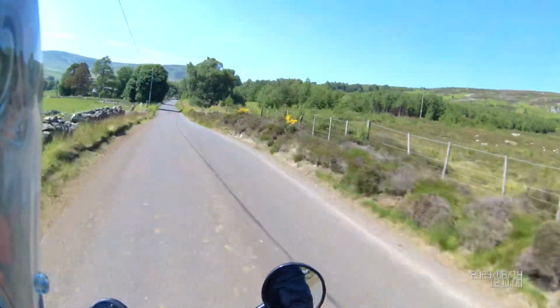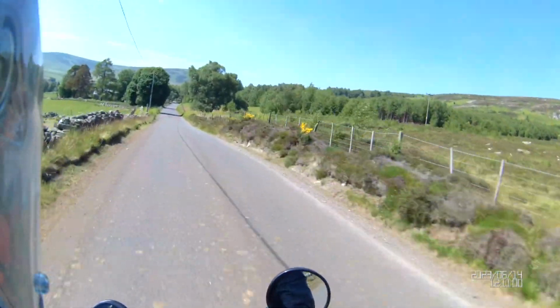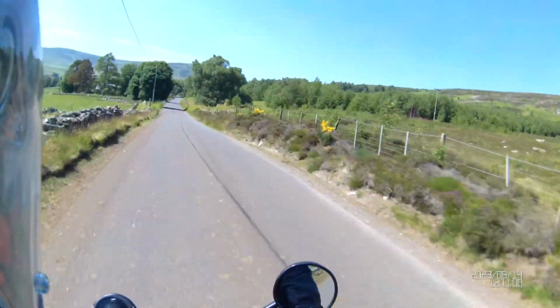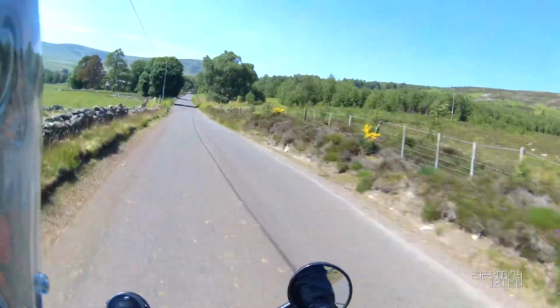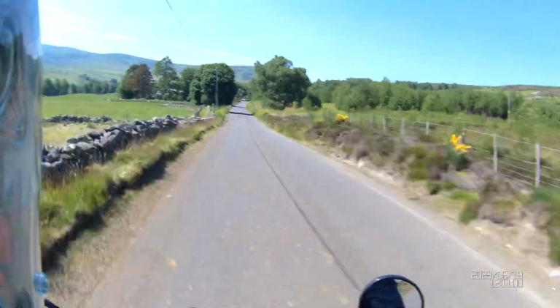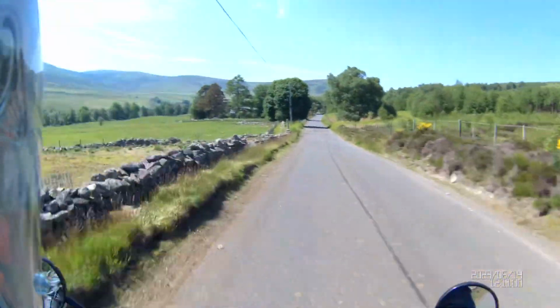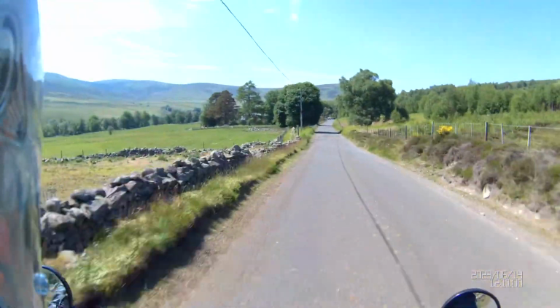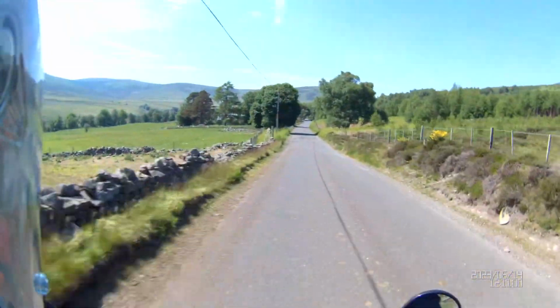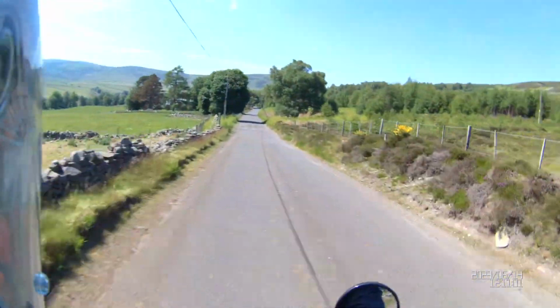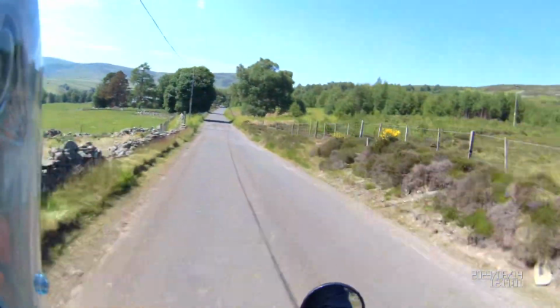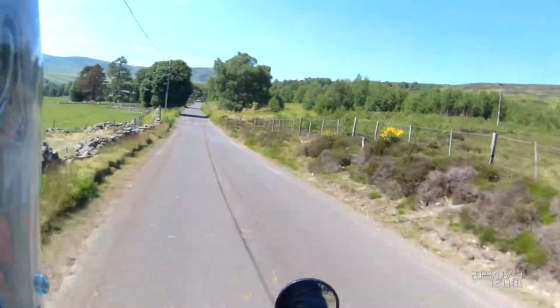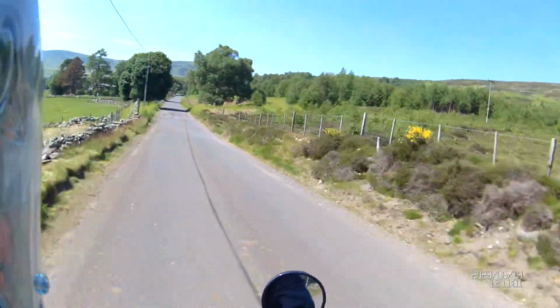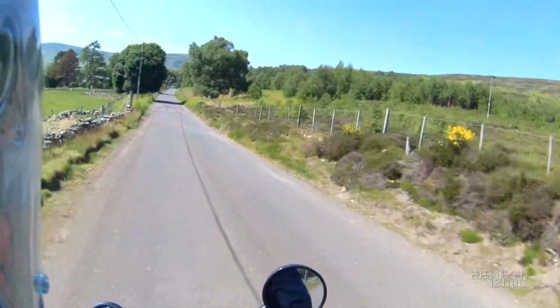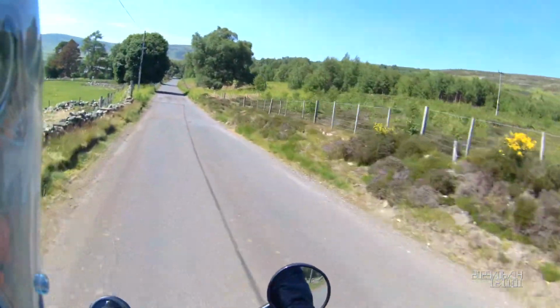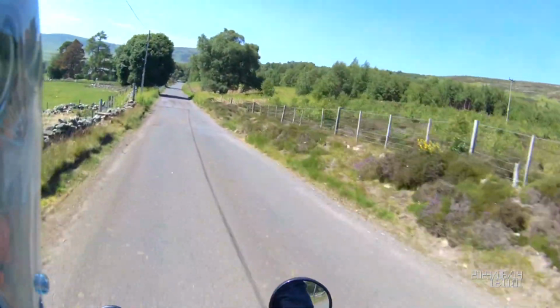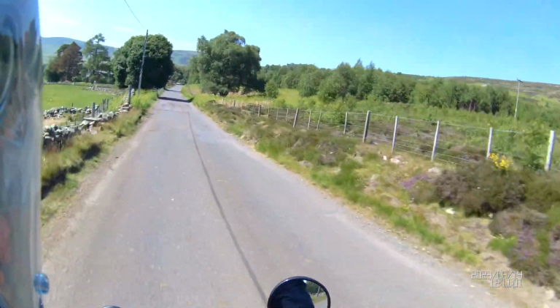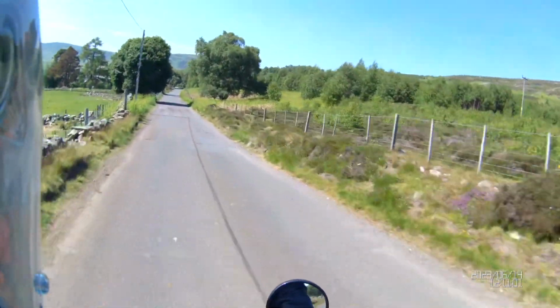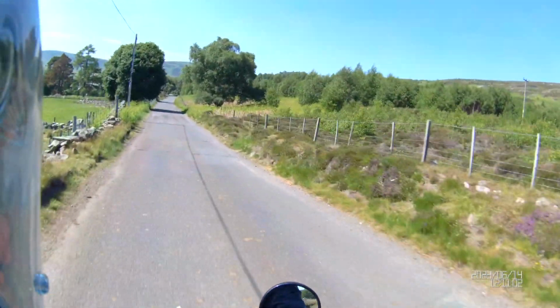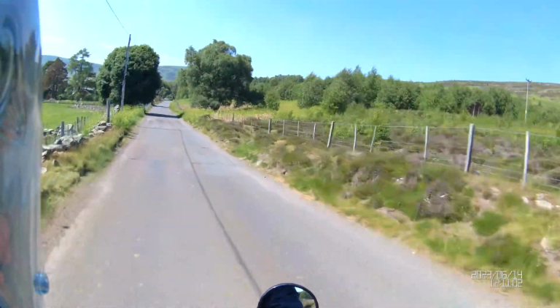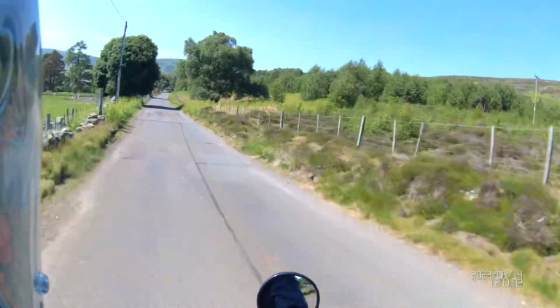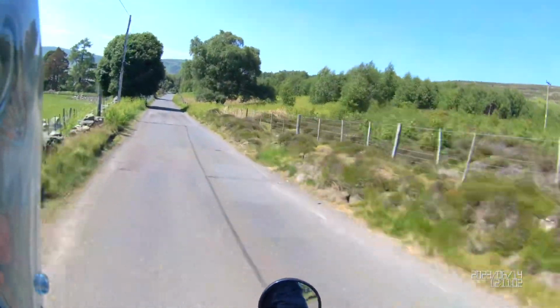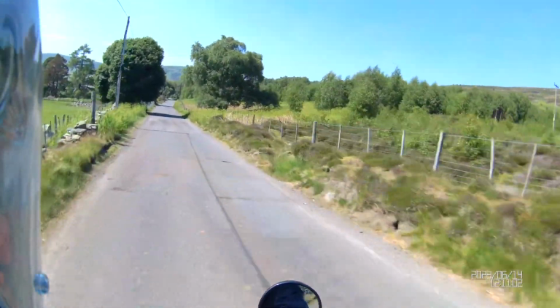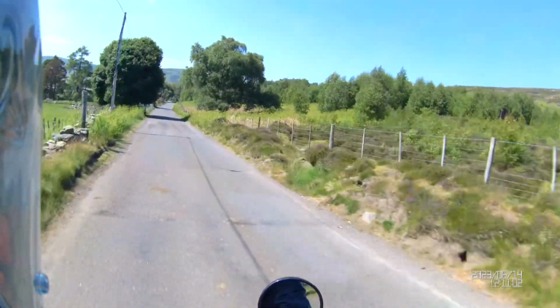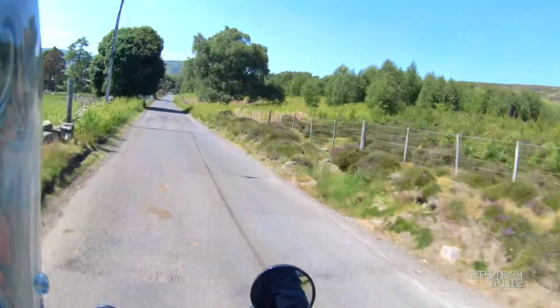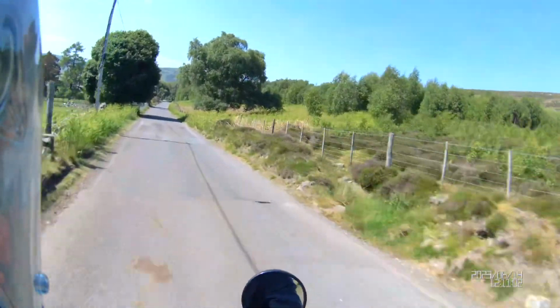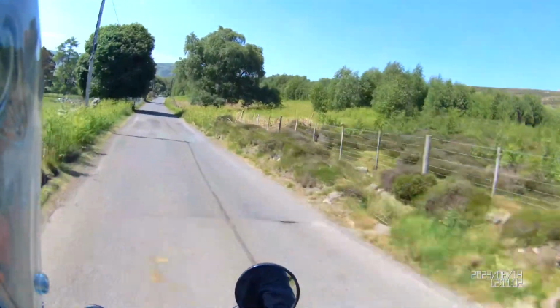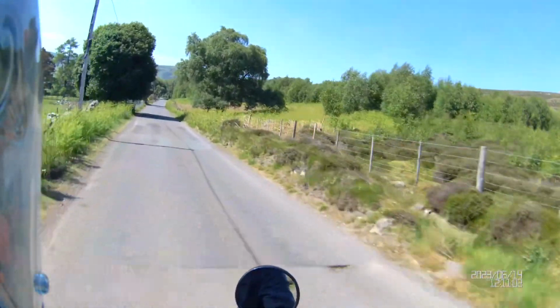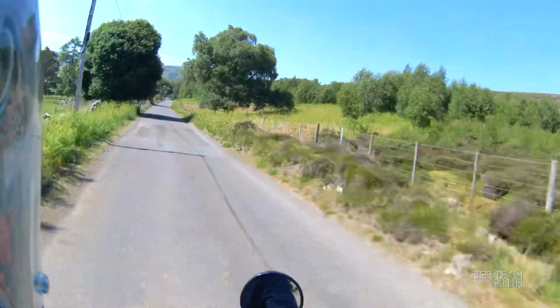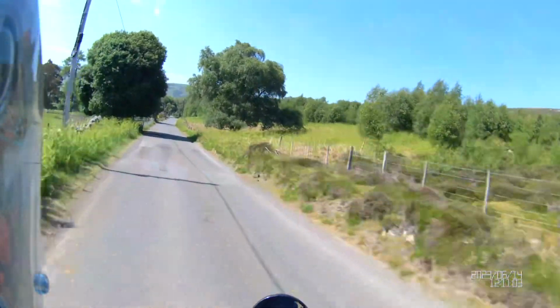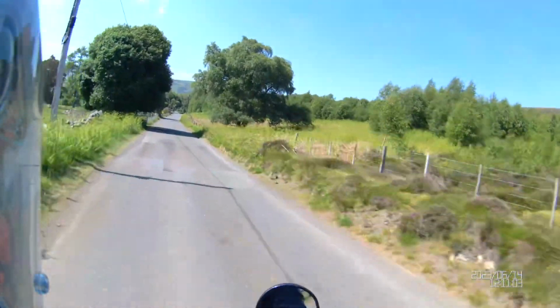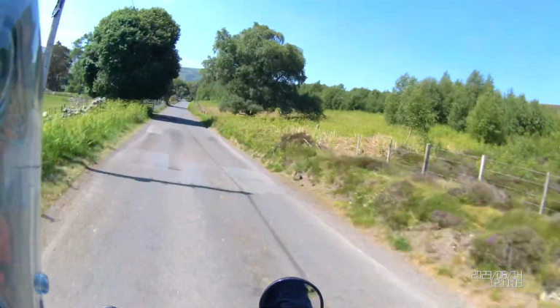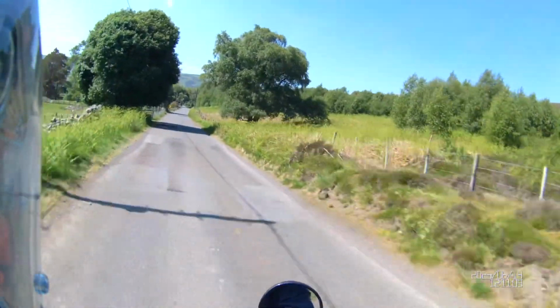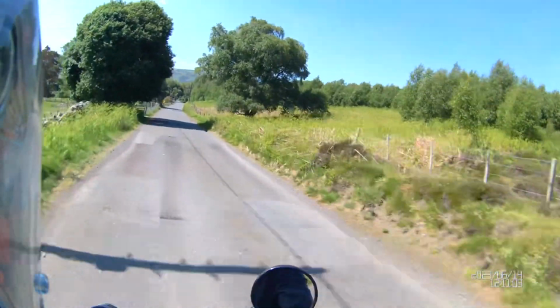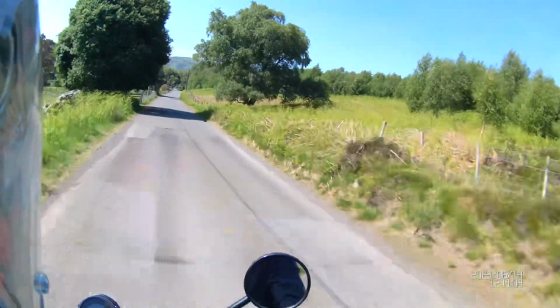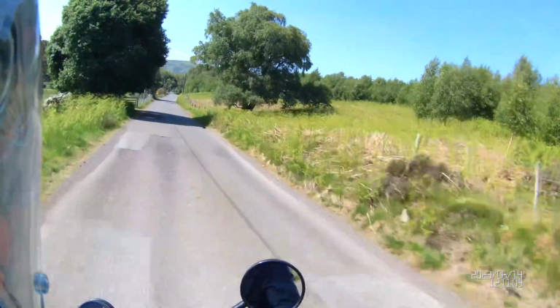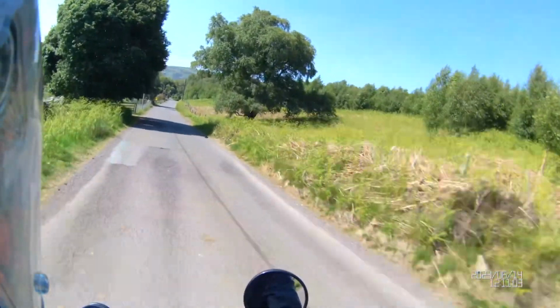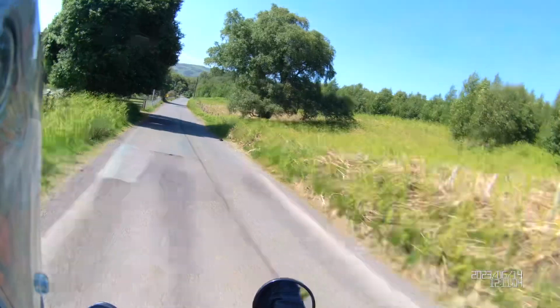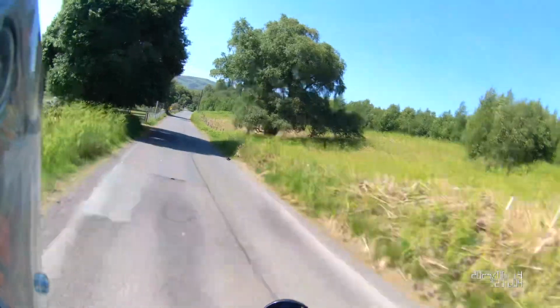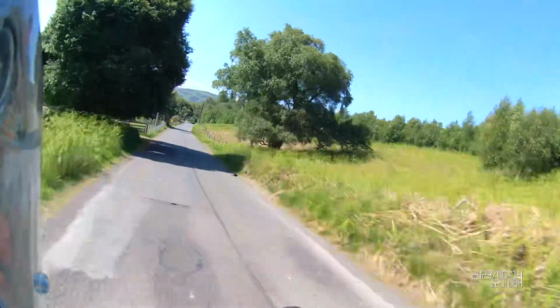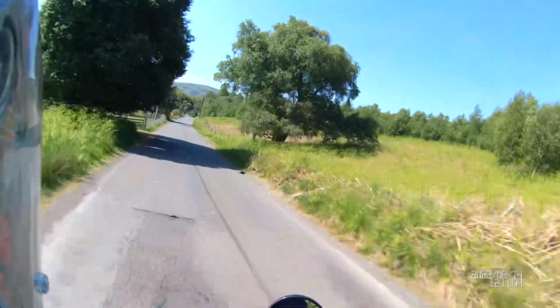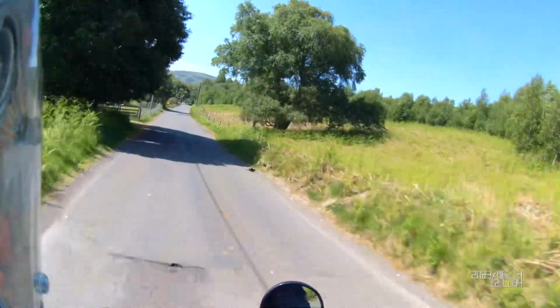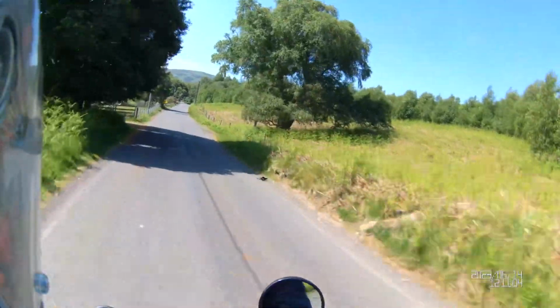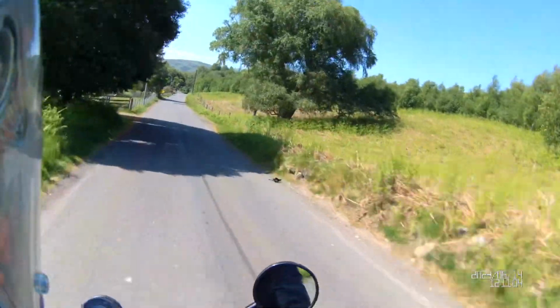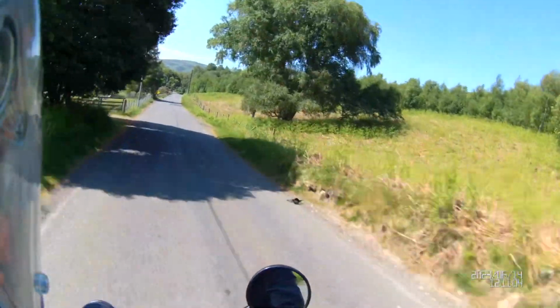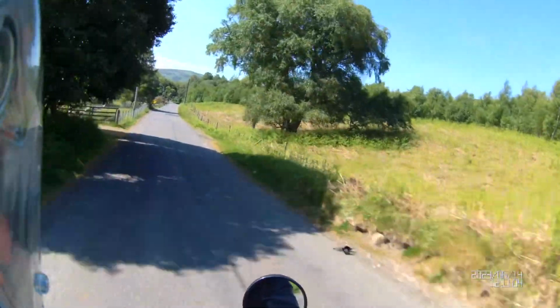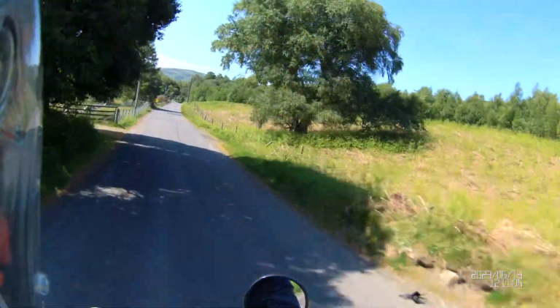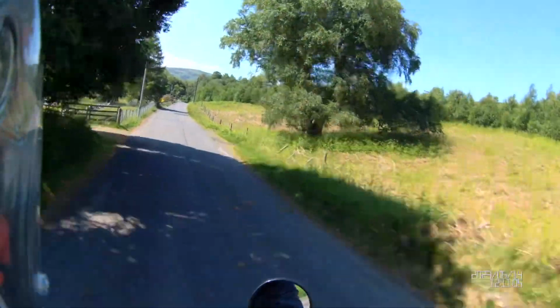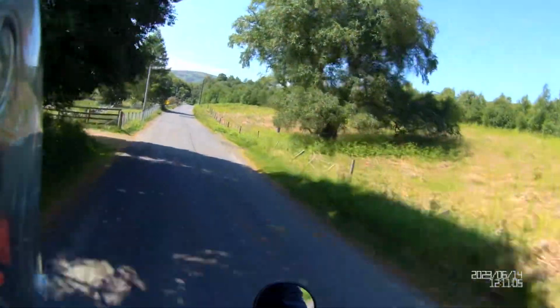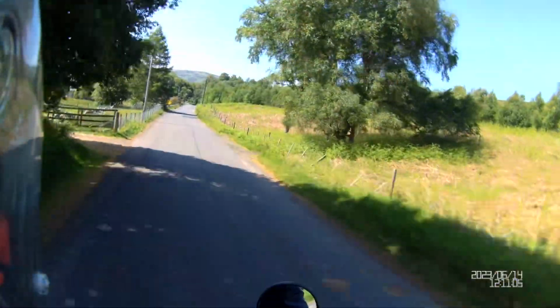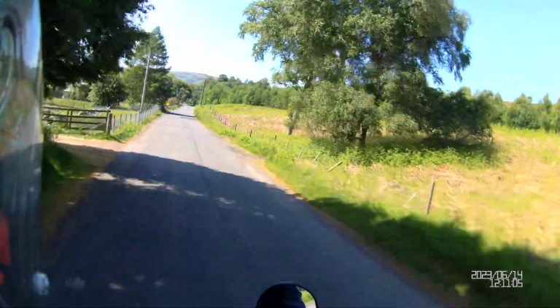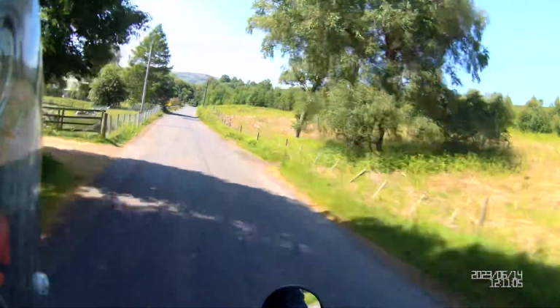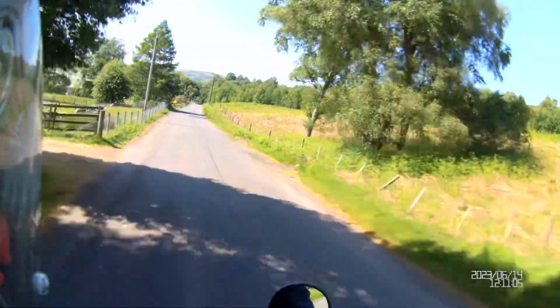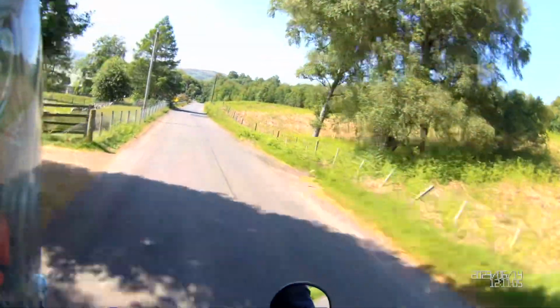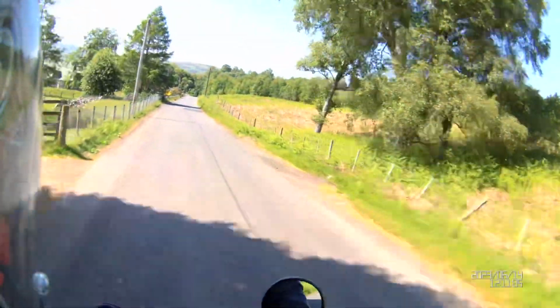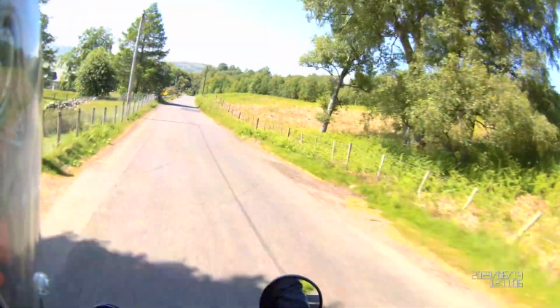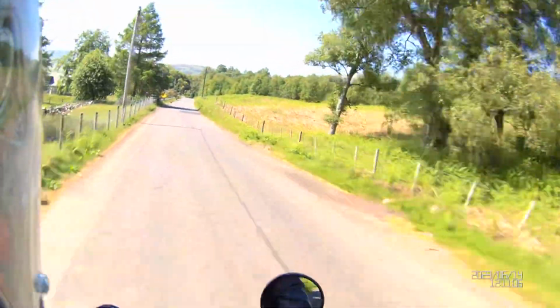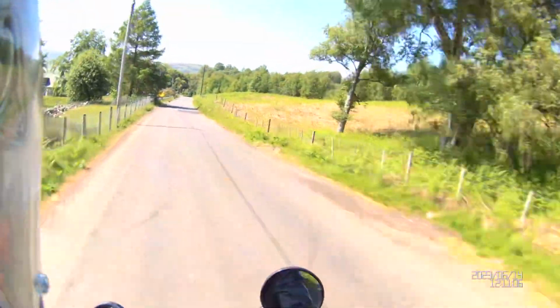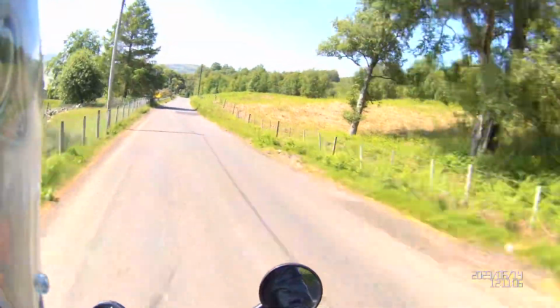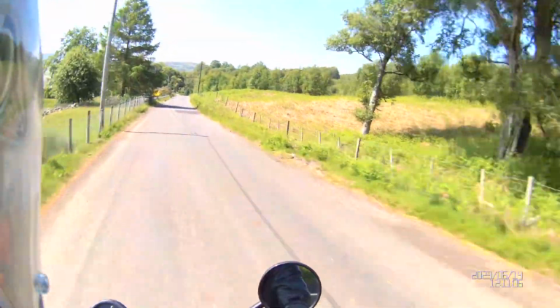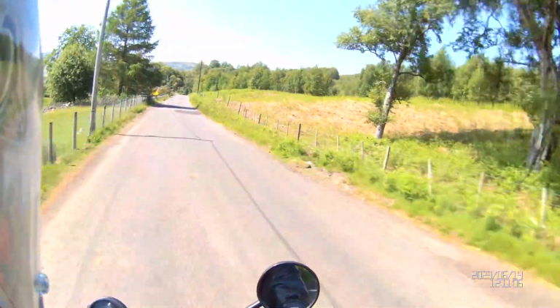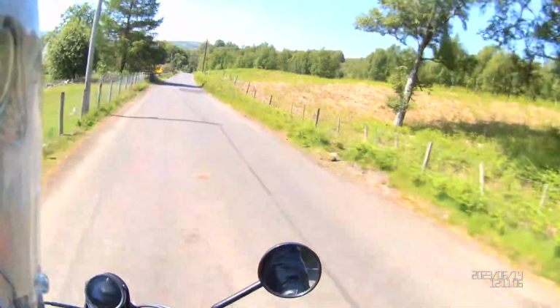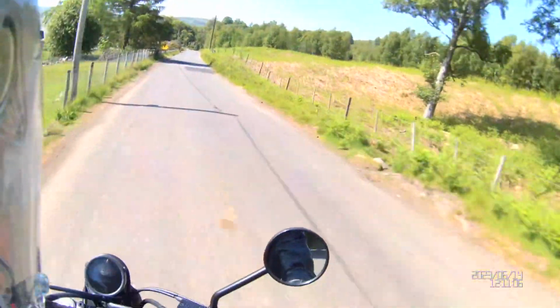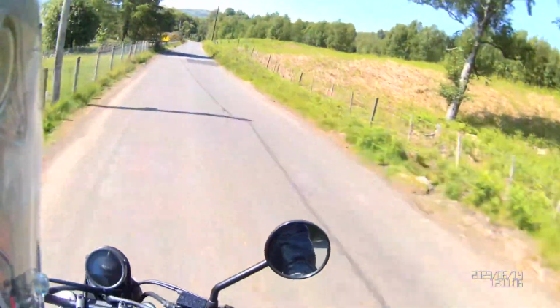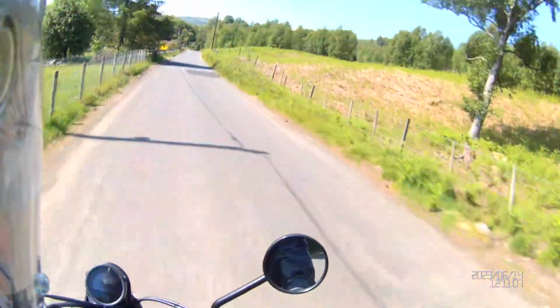For this kind of wide, twisty, kind of bumpy, off-ish road — this is where I think this bike is absolutely amazing and where it suits.